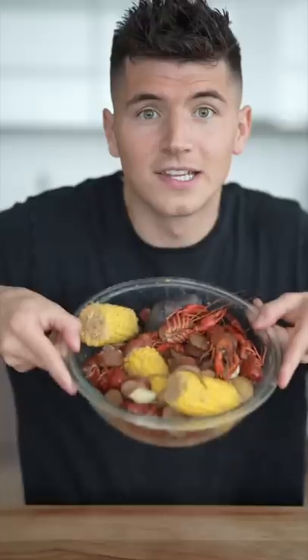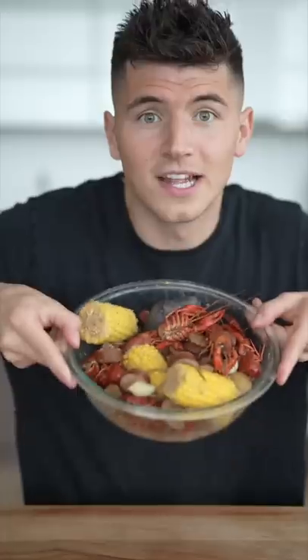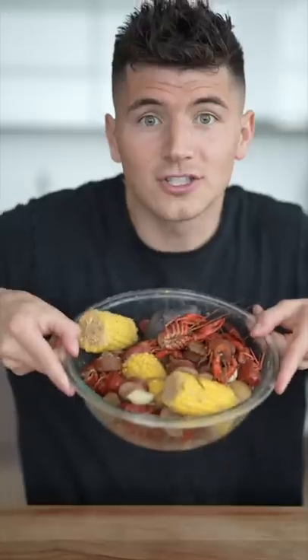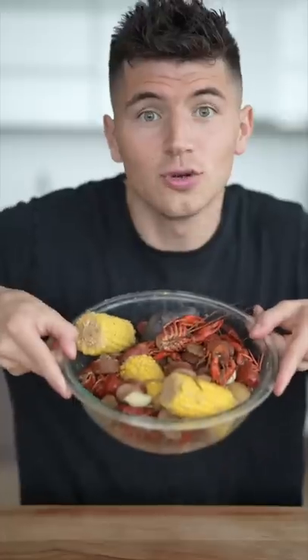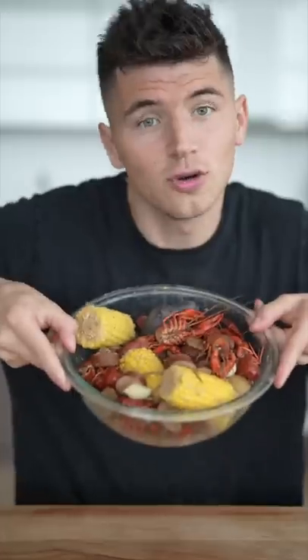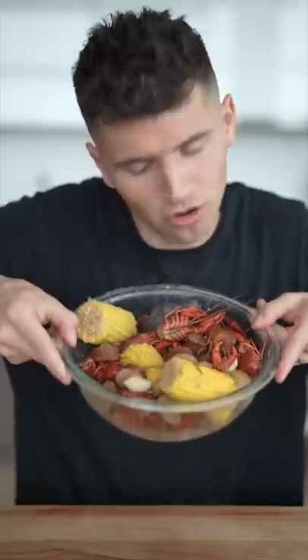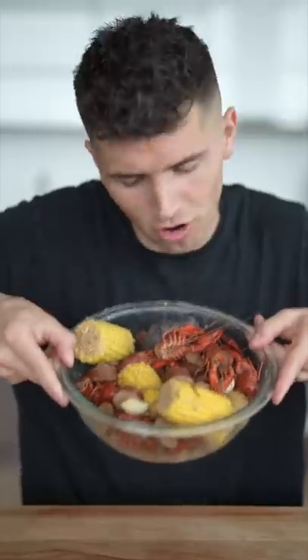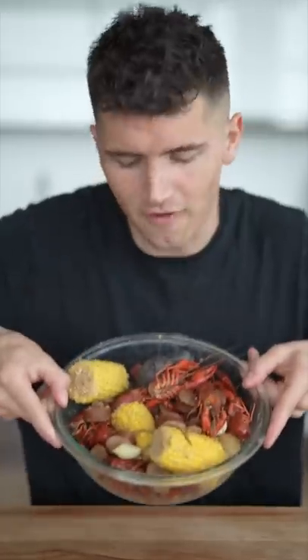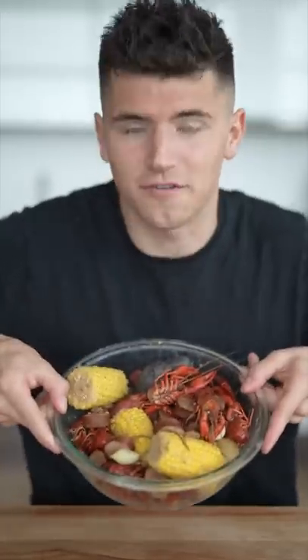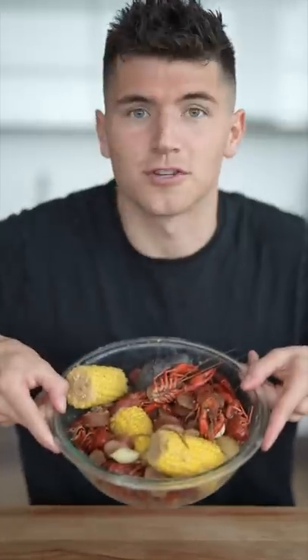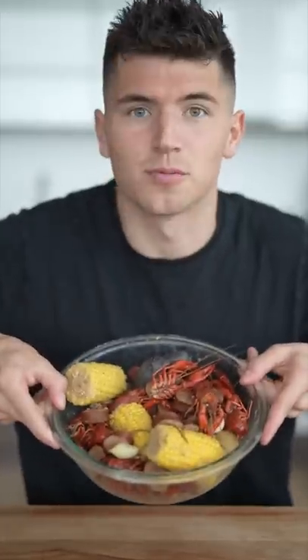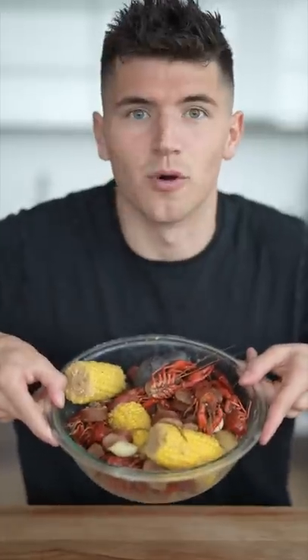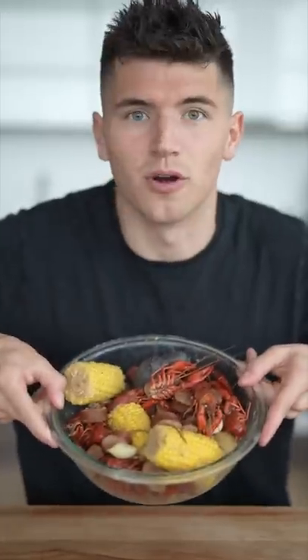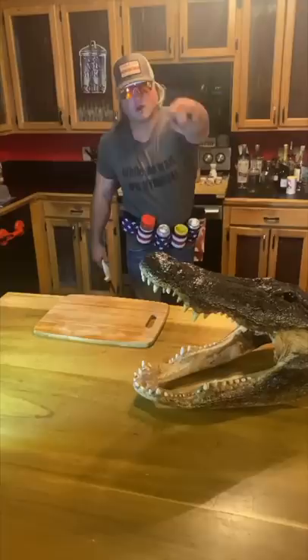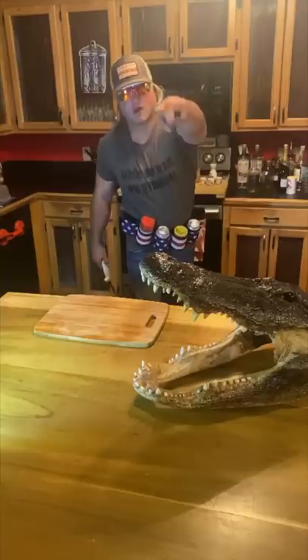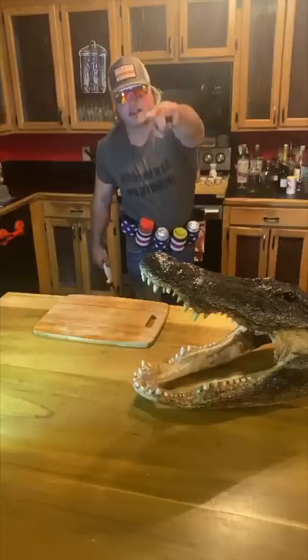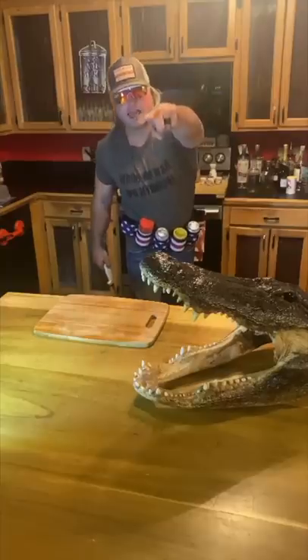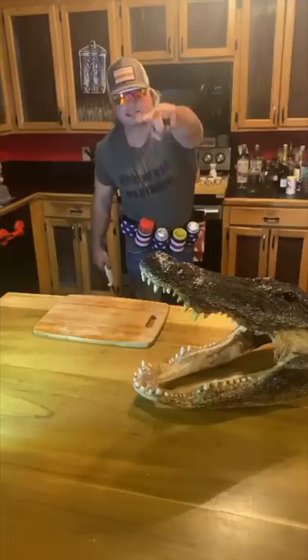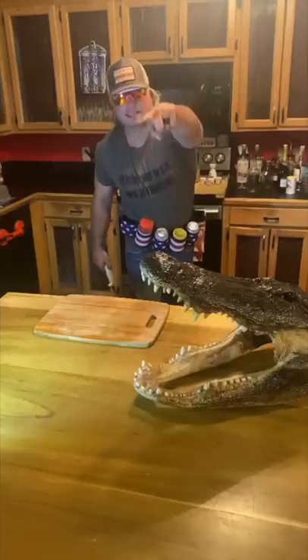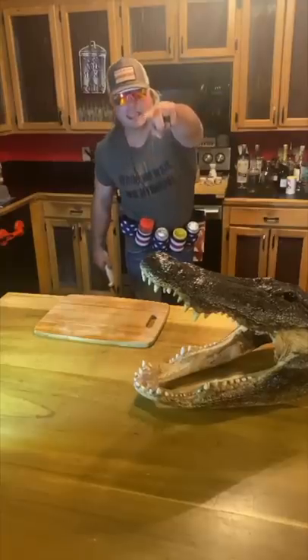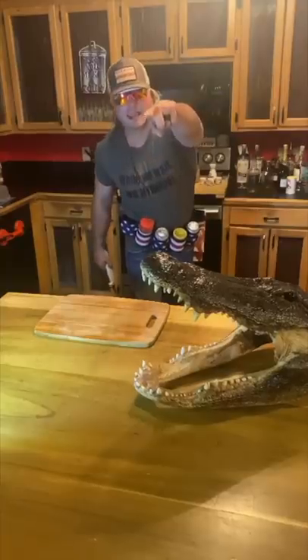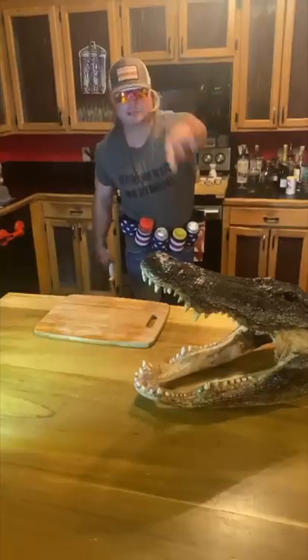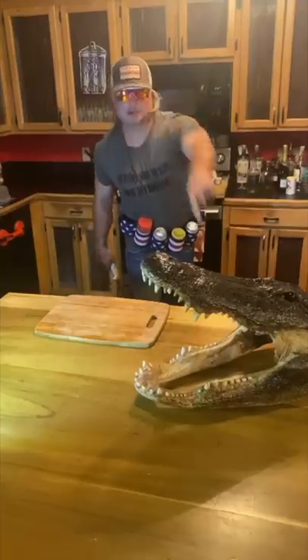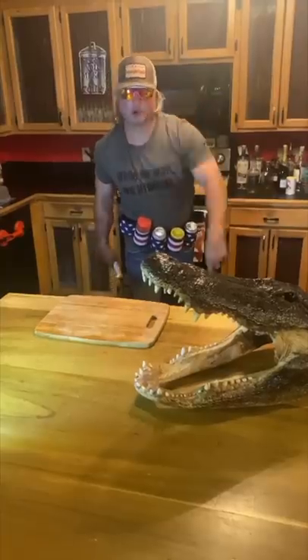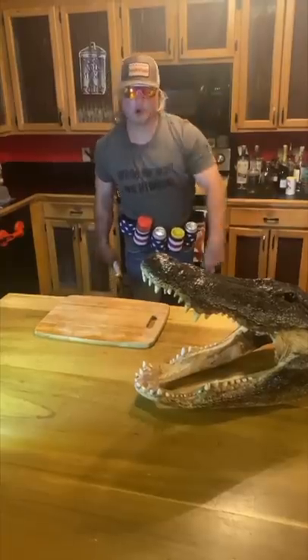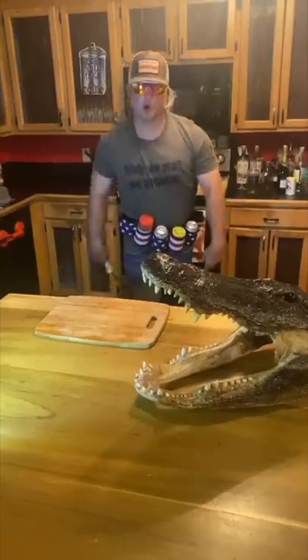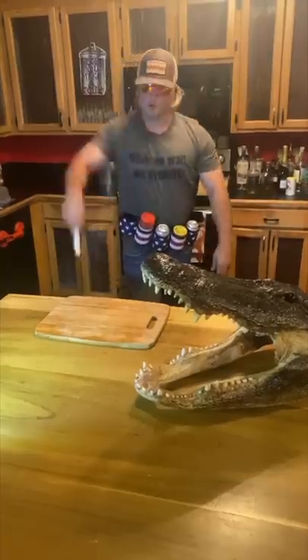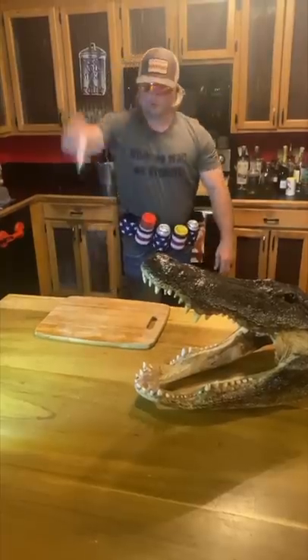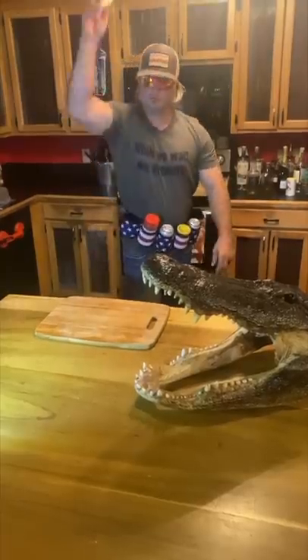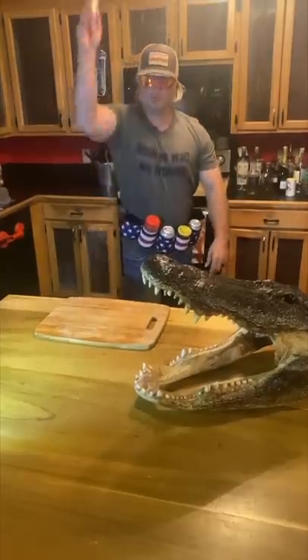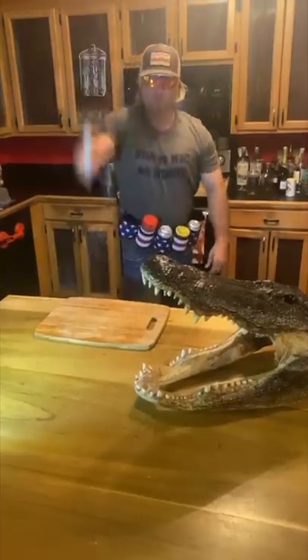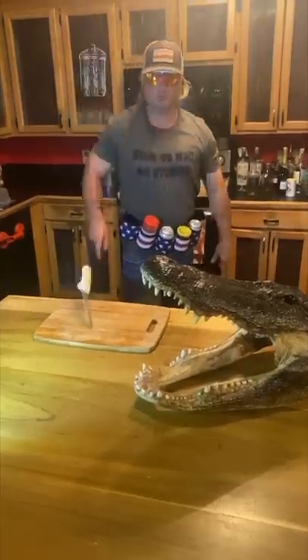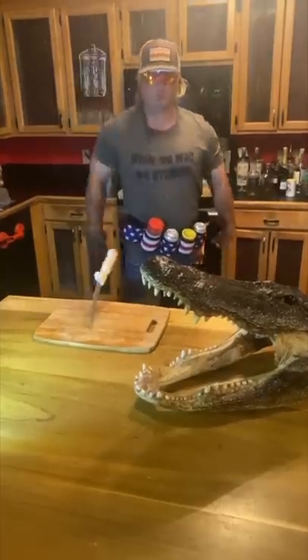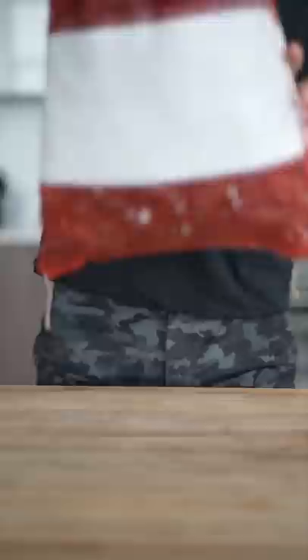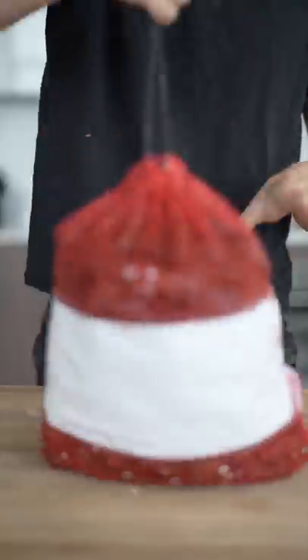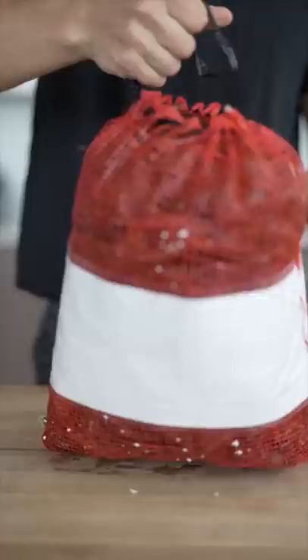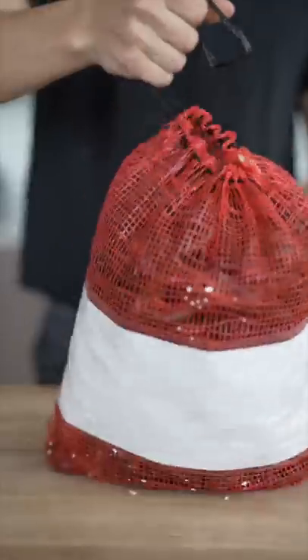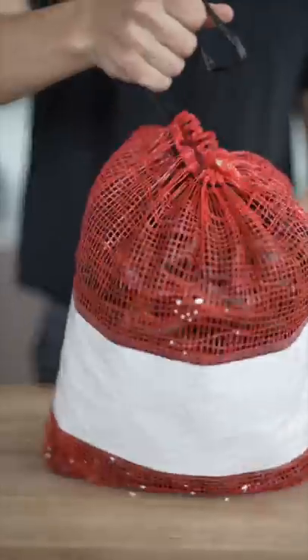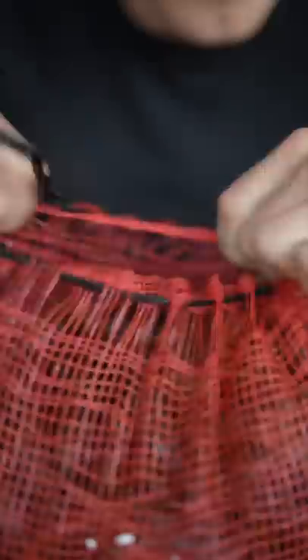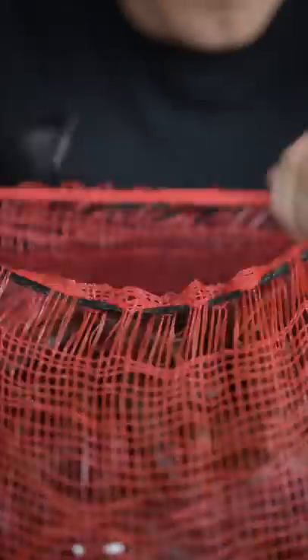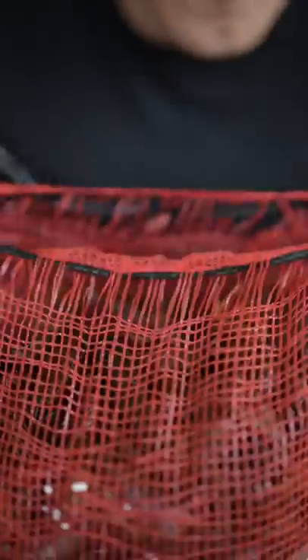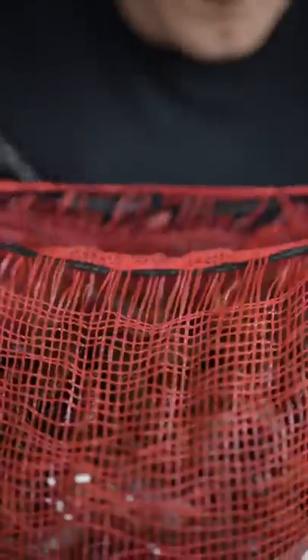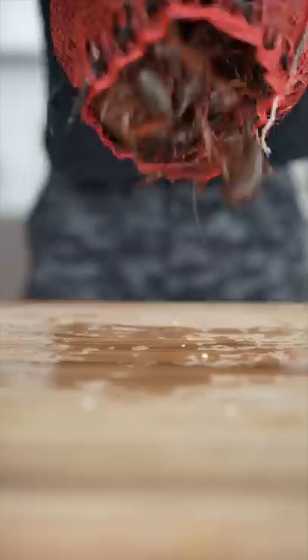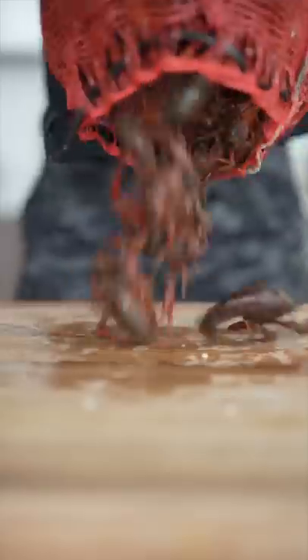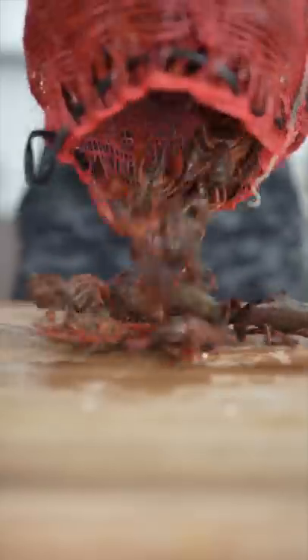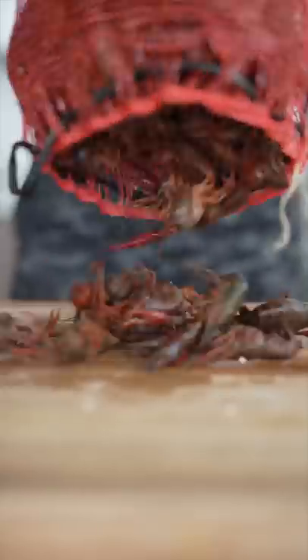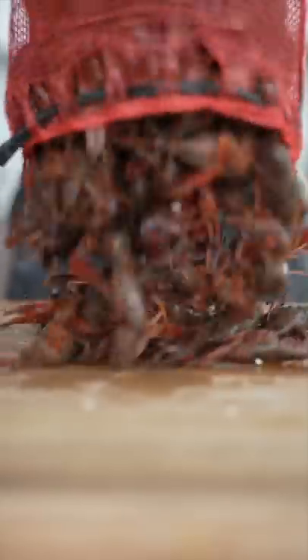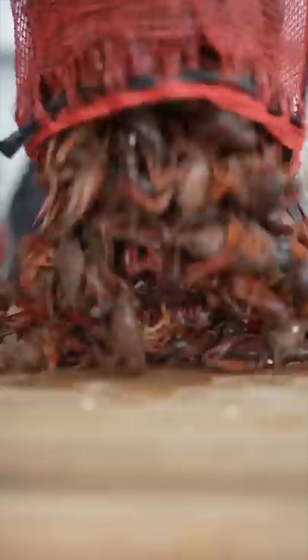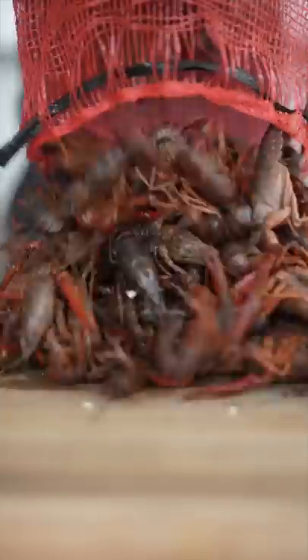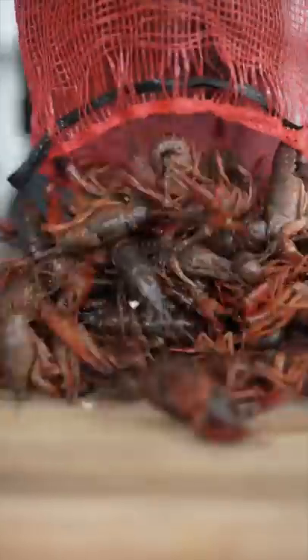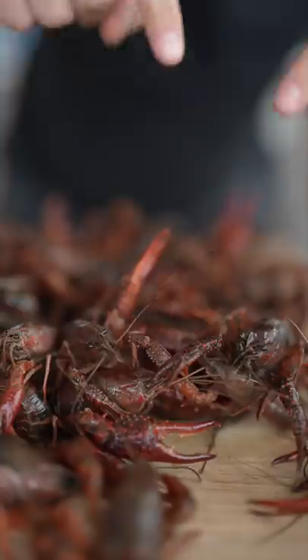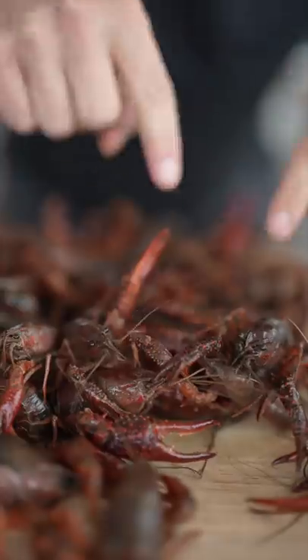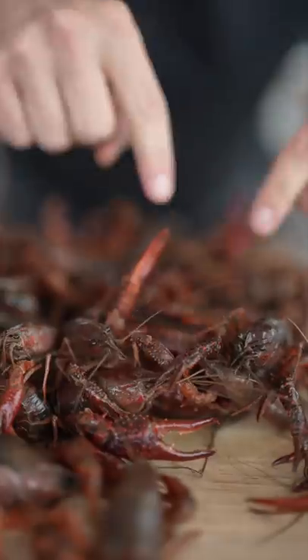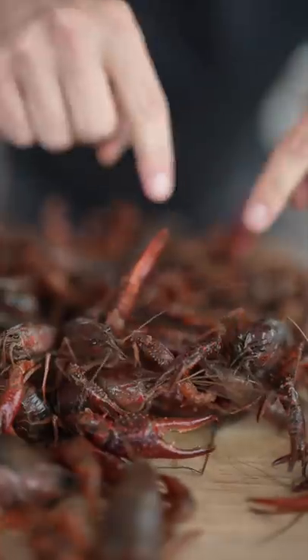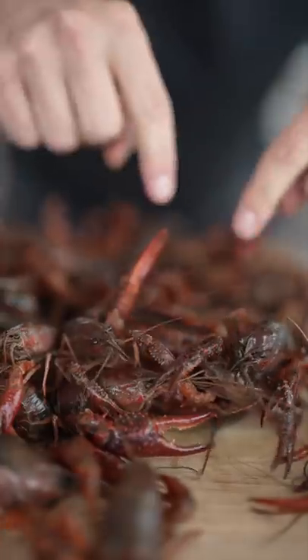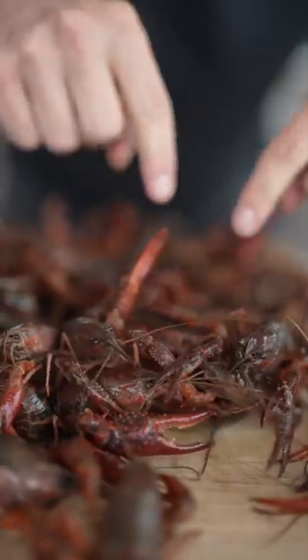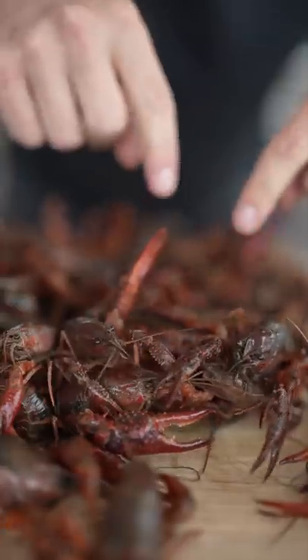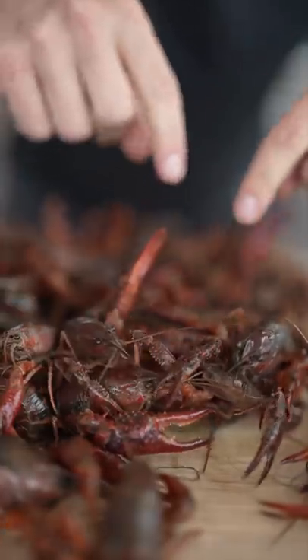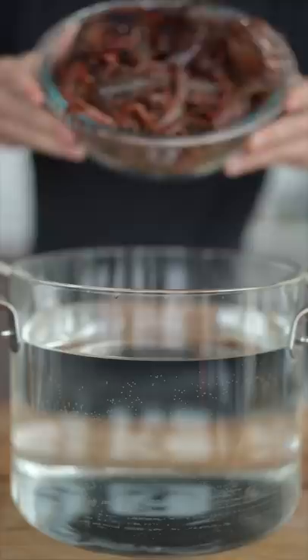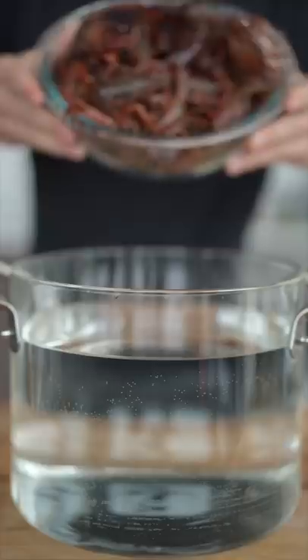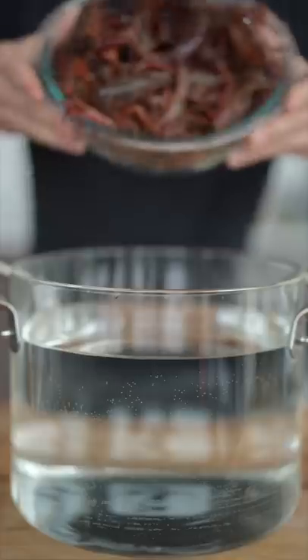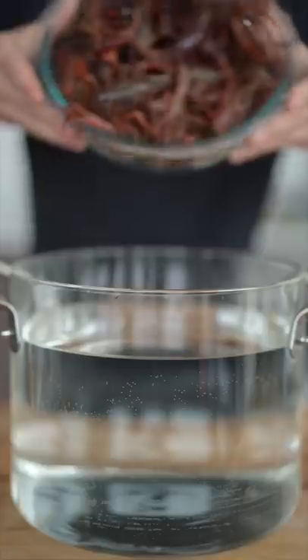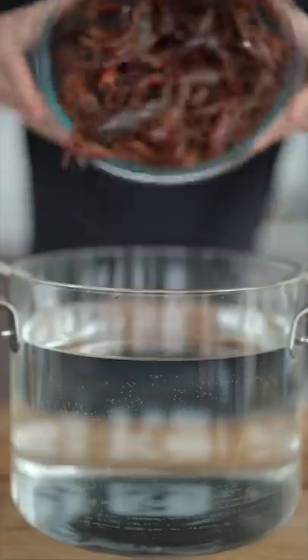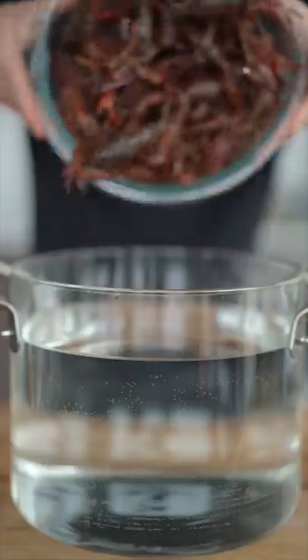Let's do a crawfish boil. Let's get it, dude! These guys are lively. Rinse them off.